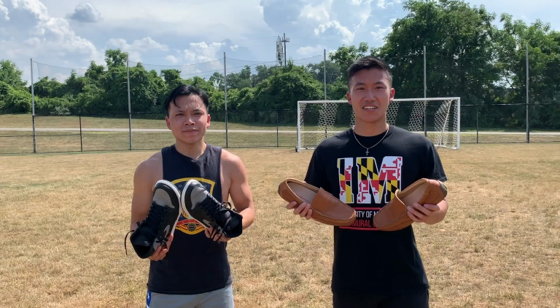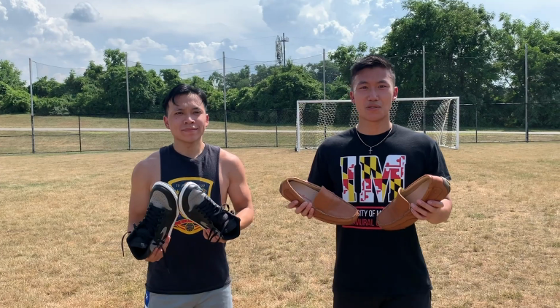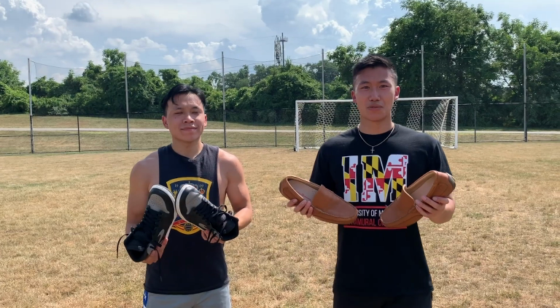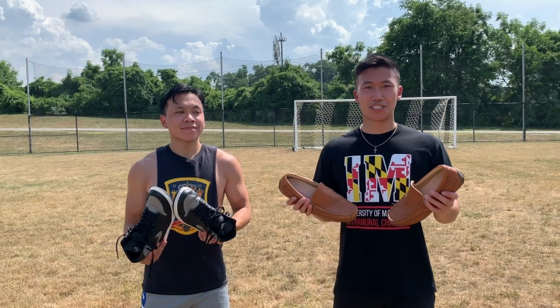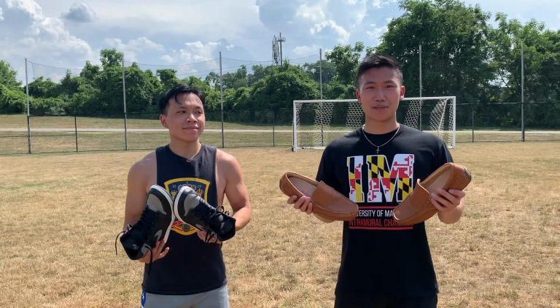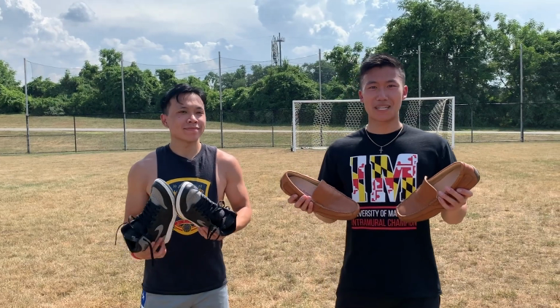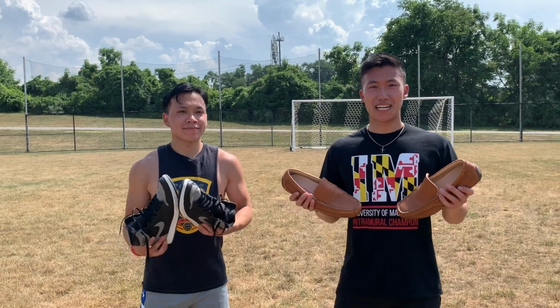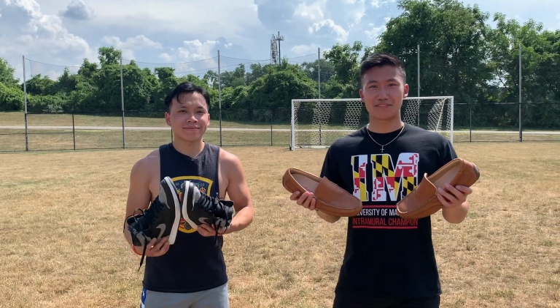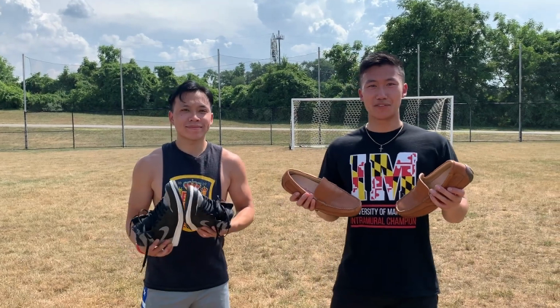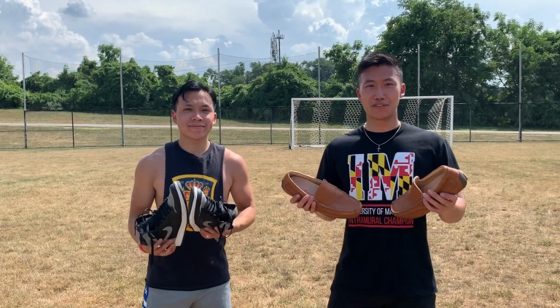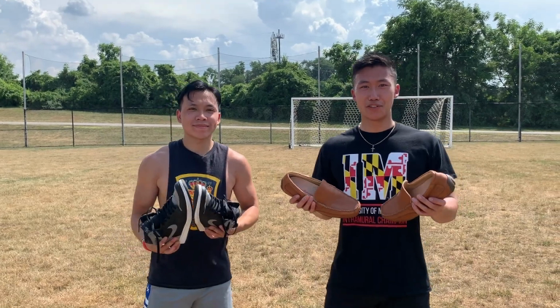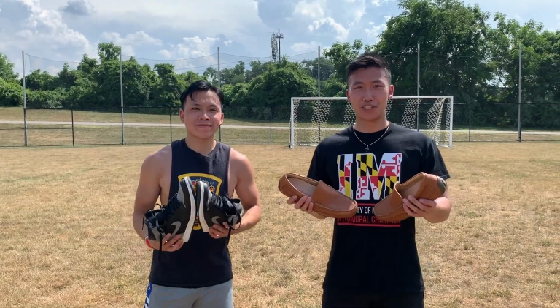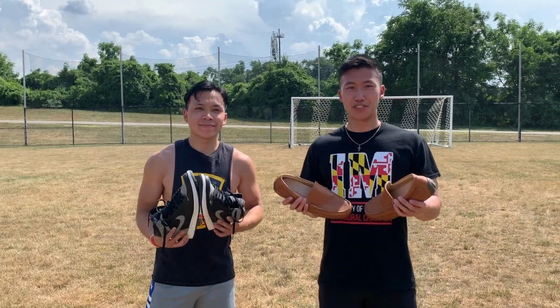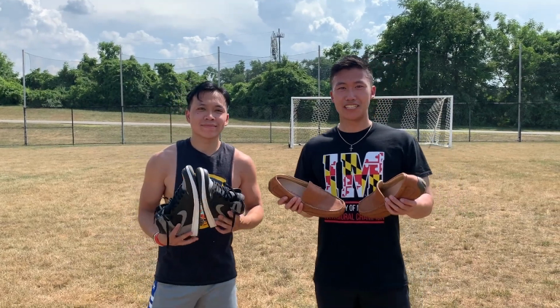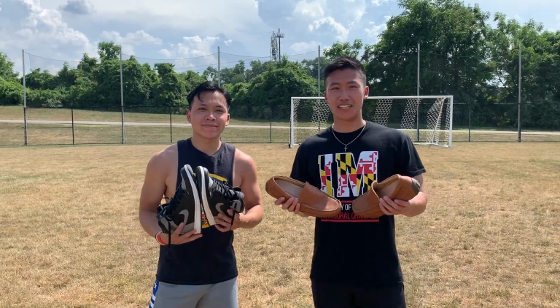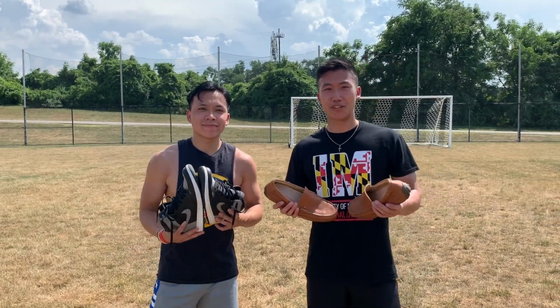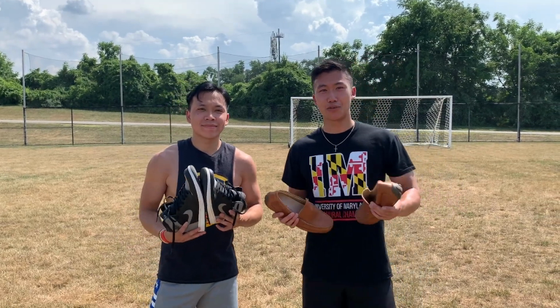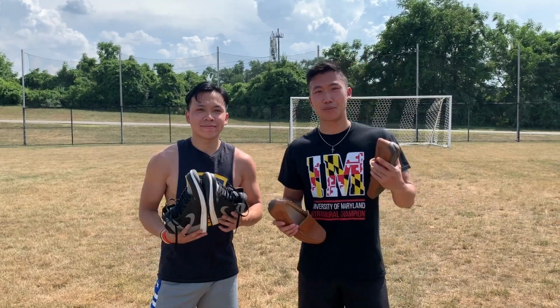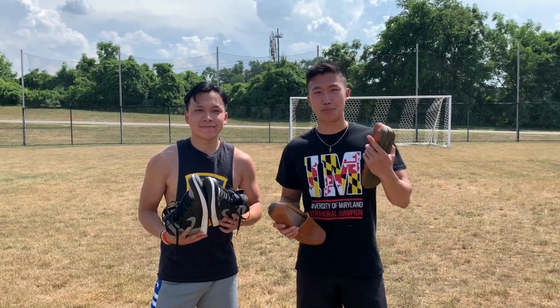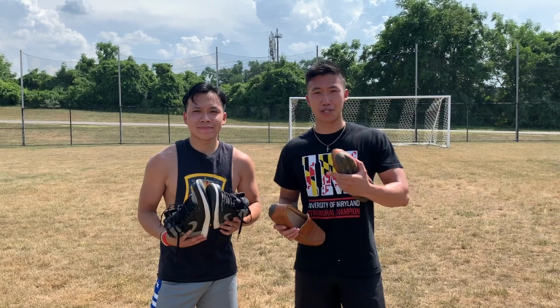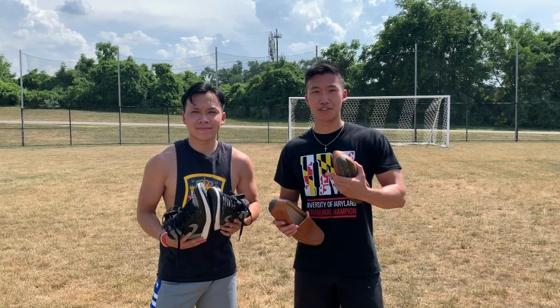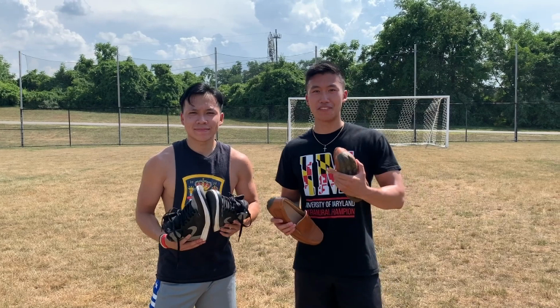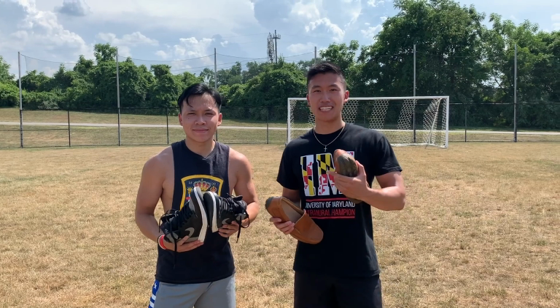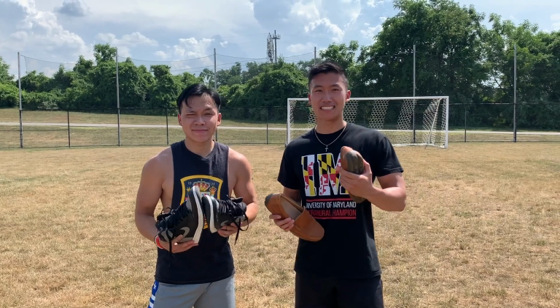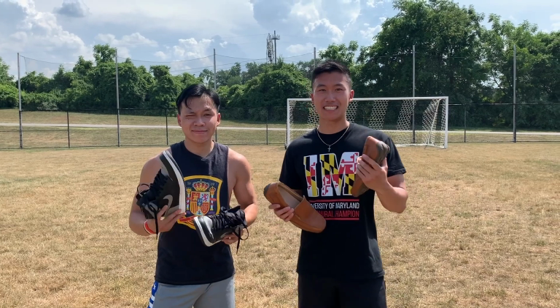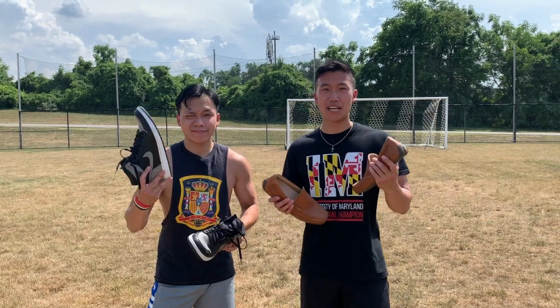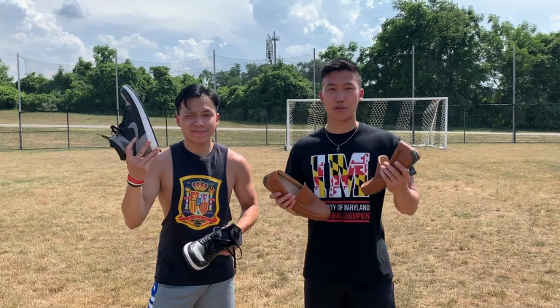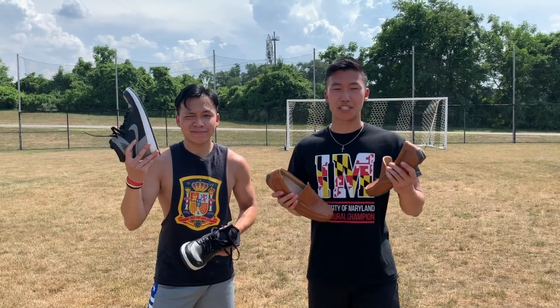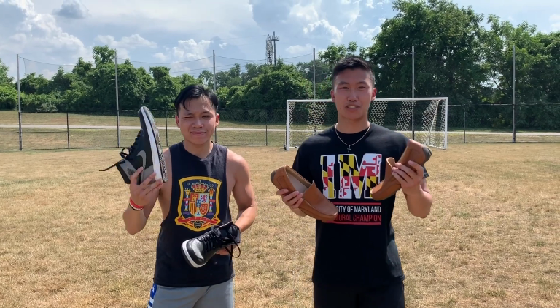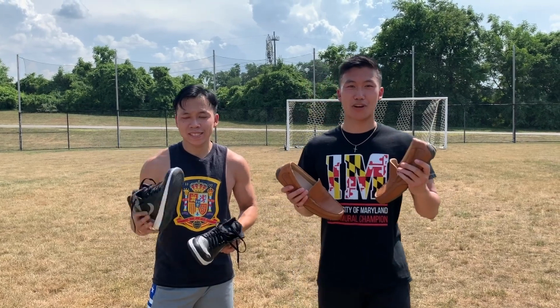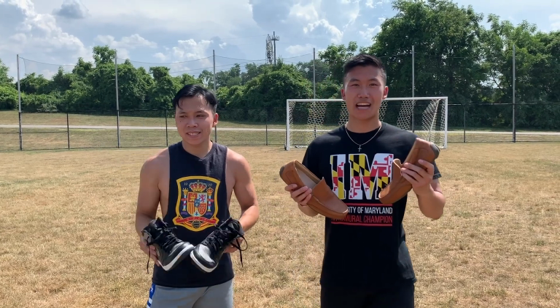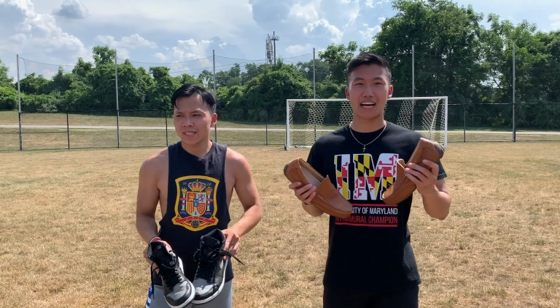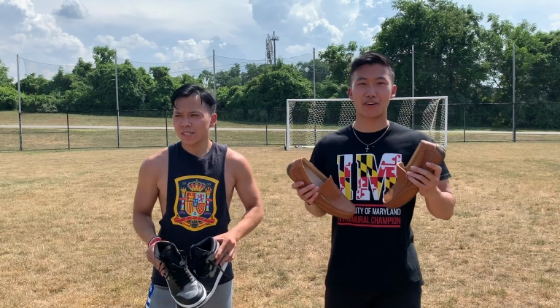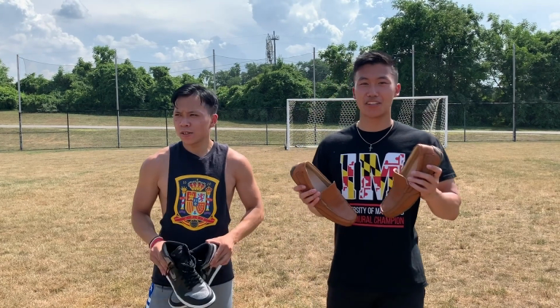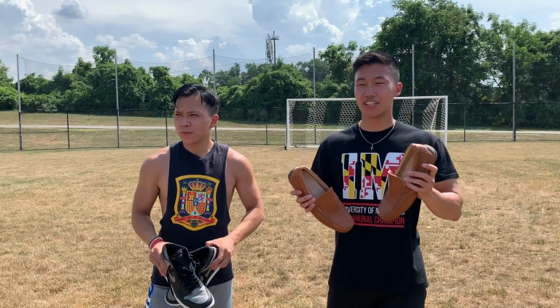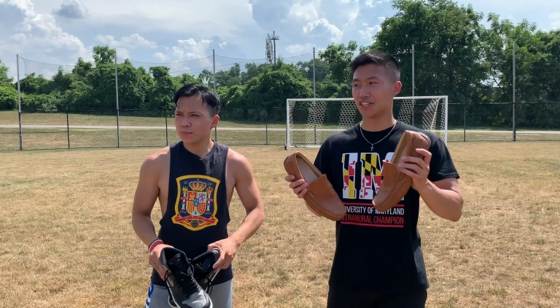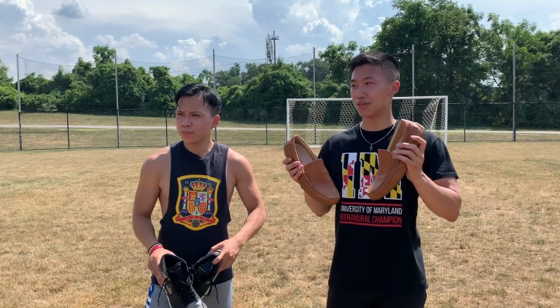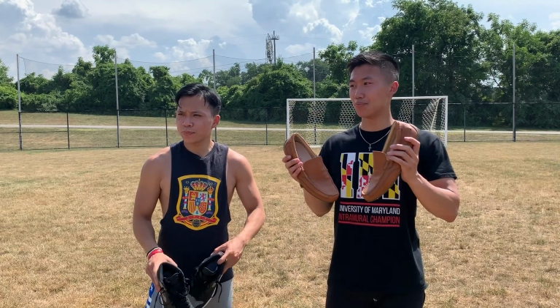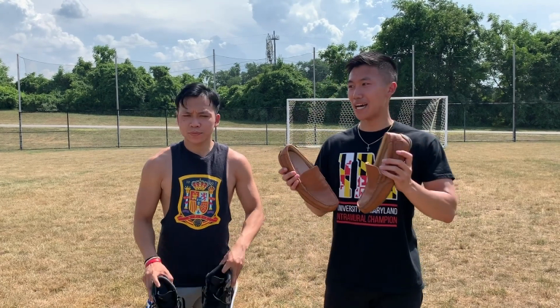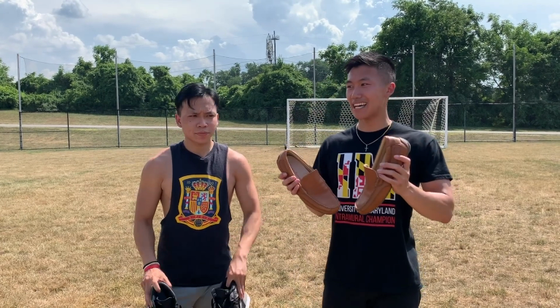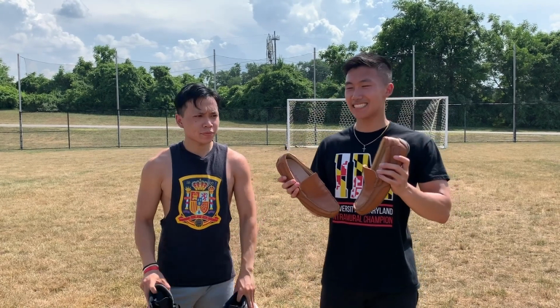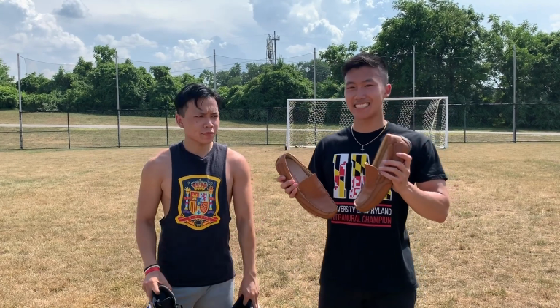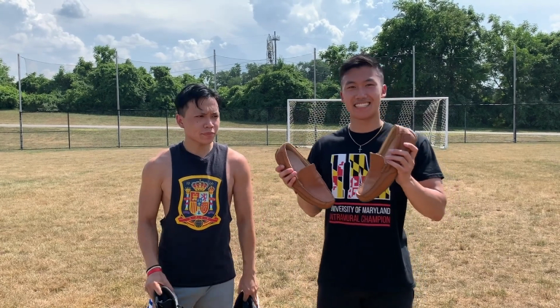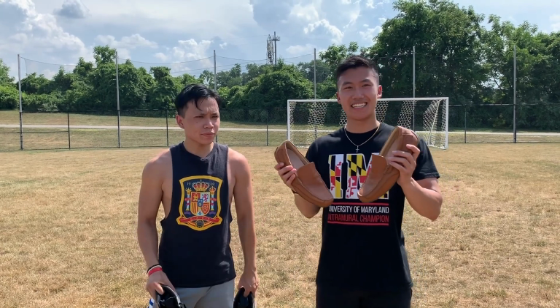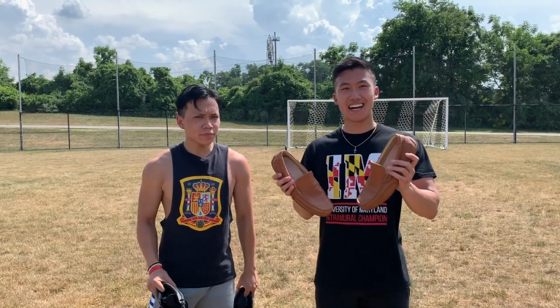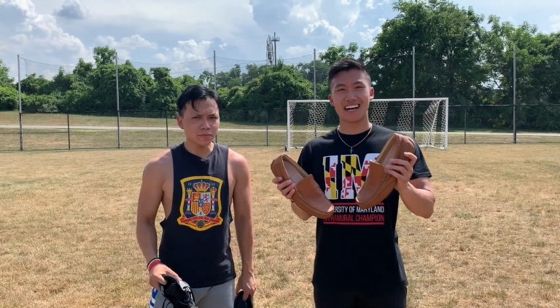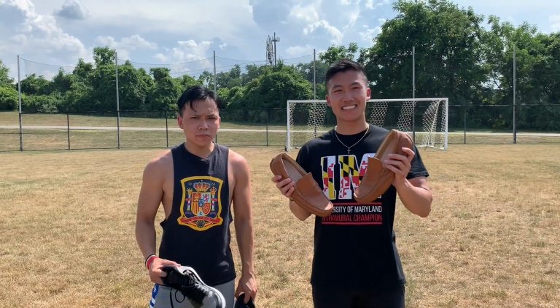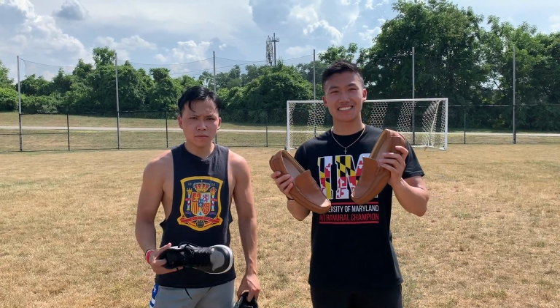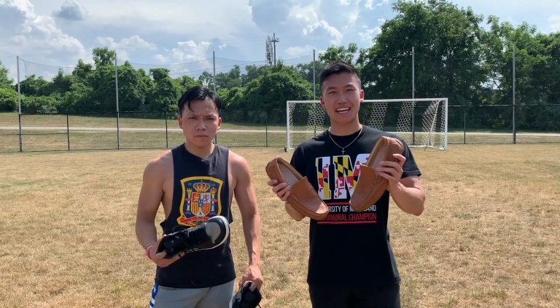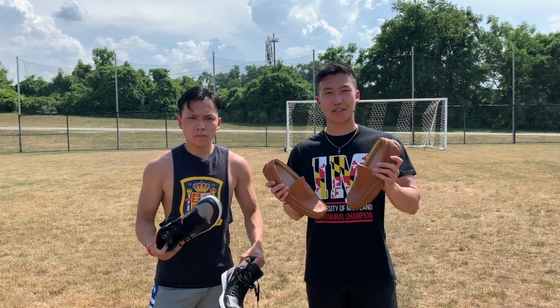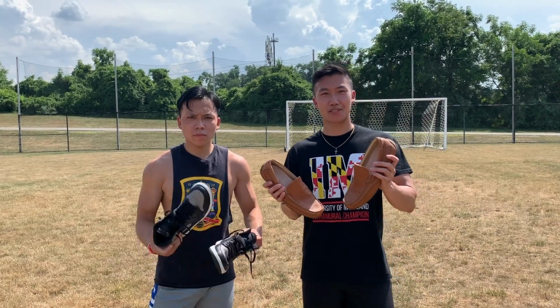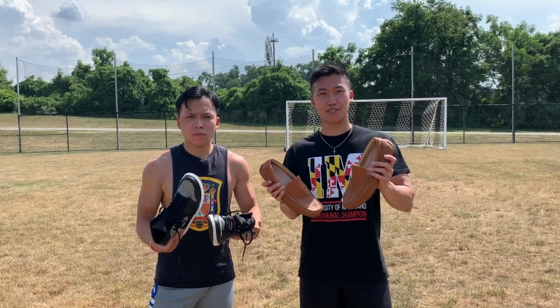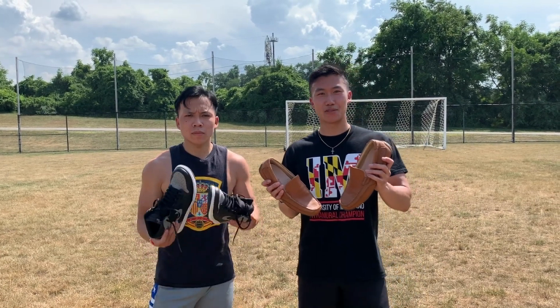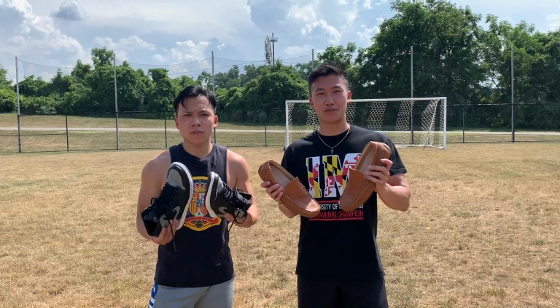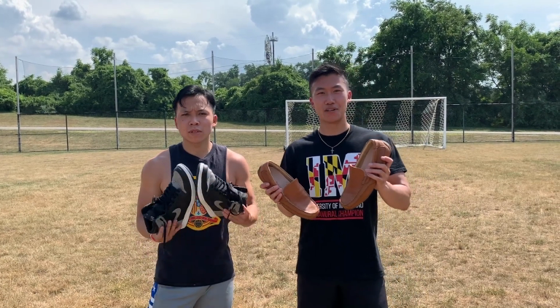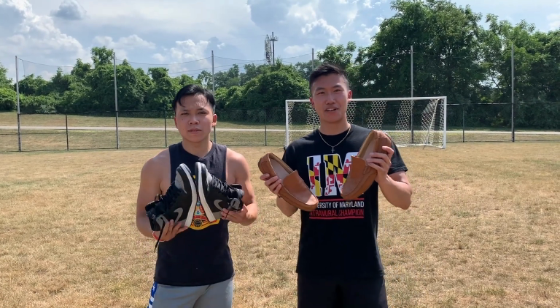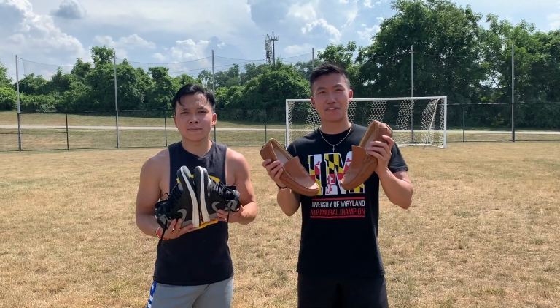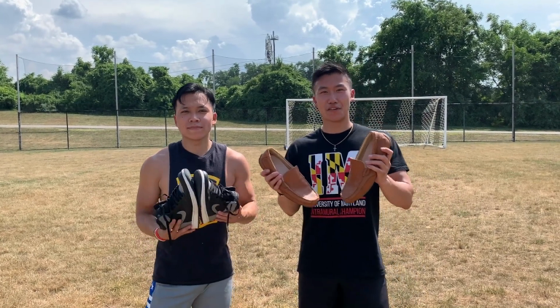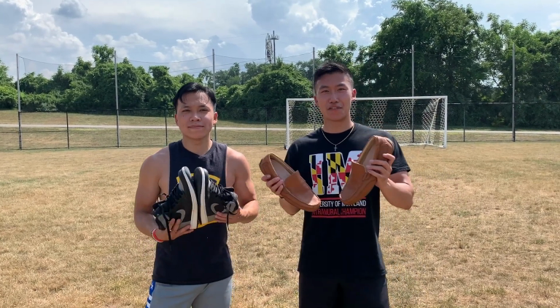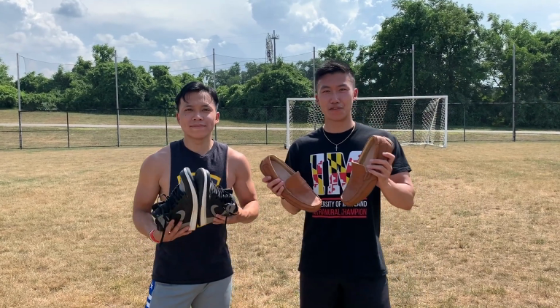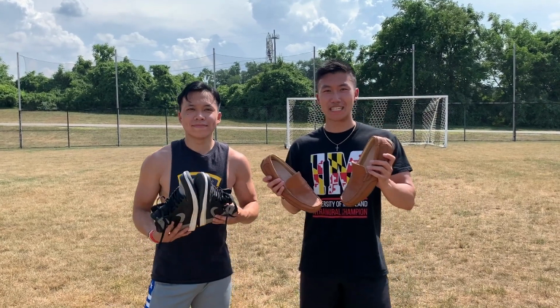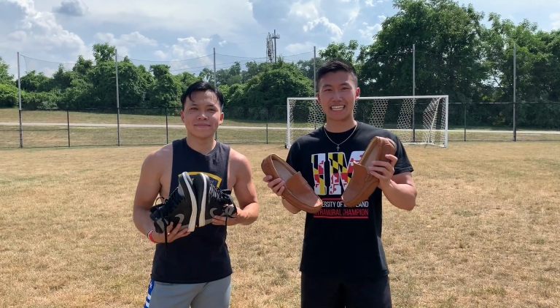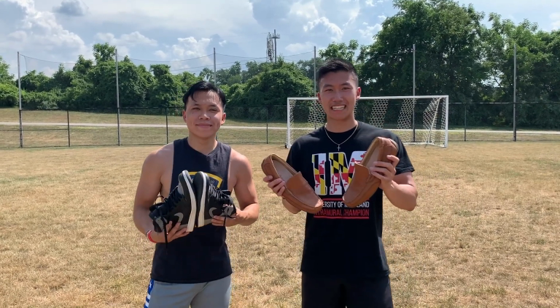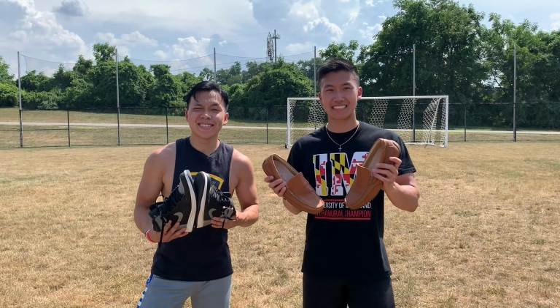What's up guys, Voo the Voyager here with my brother Ving. Today we're gonna try out the best non-soccer shoe for free kicks.